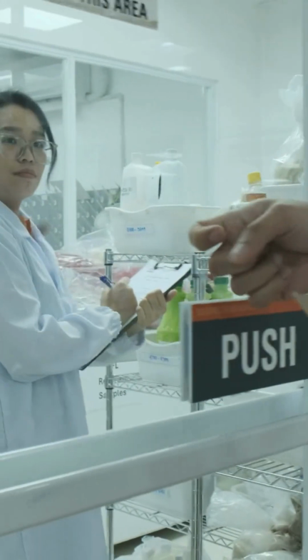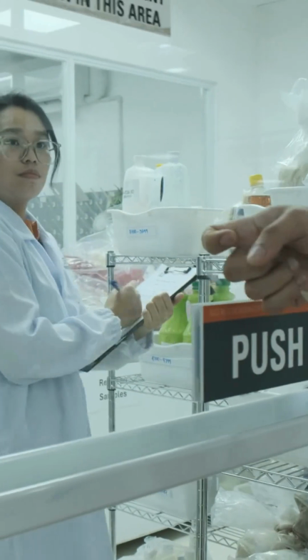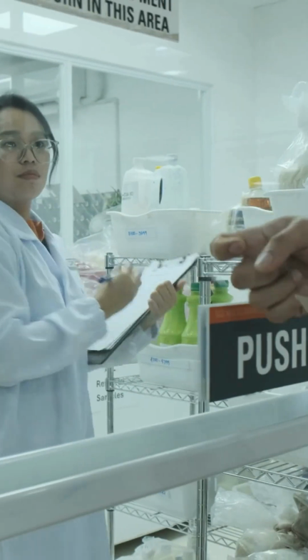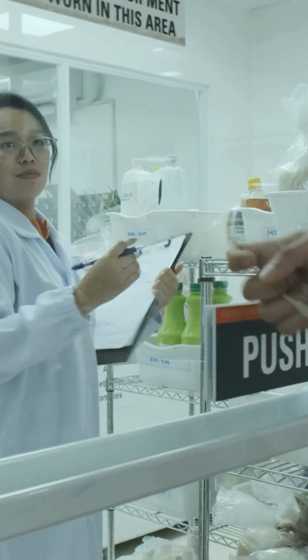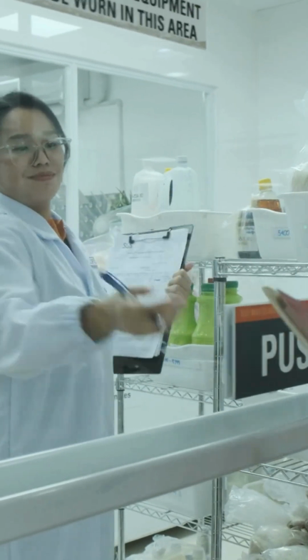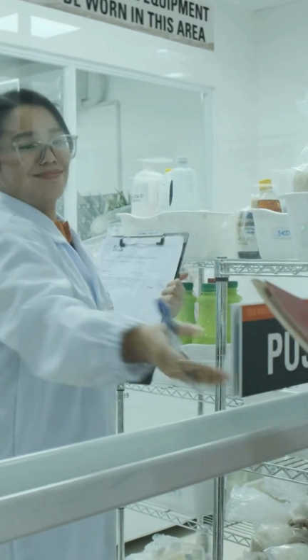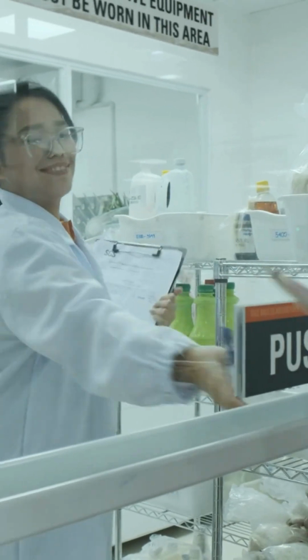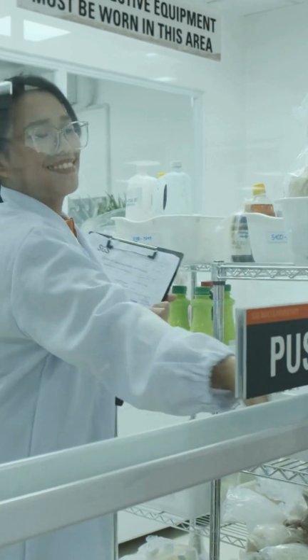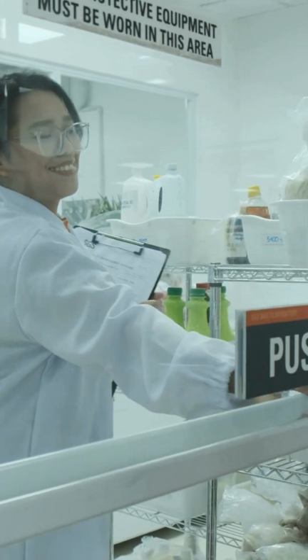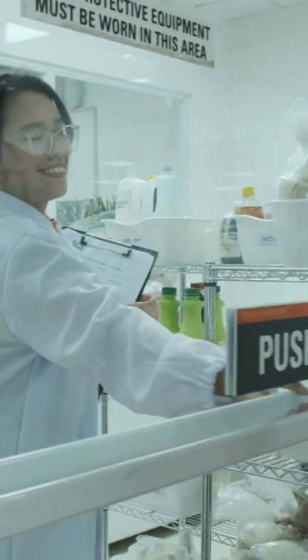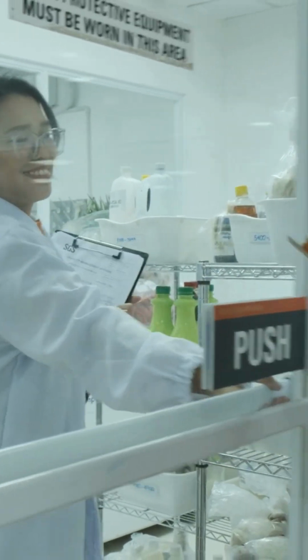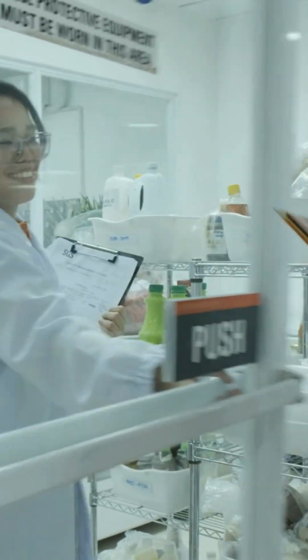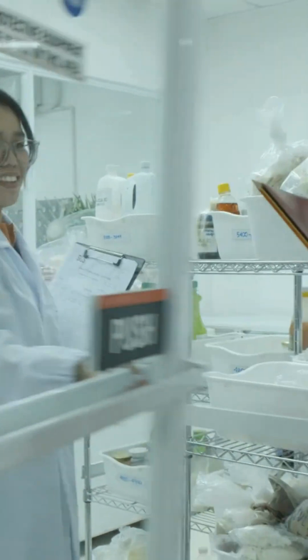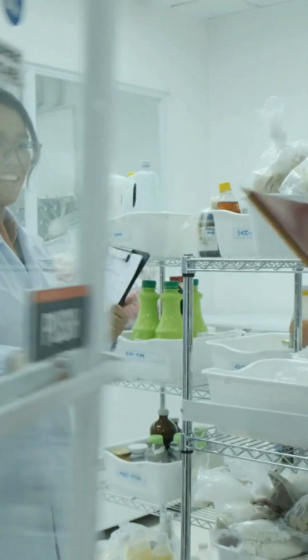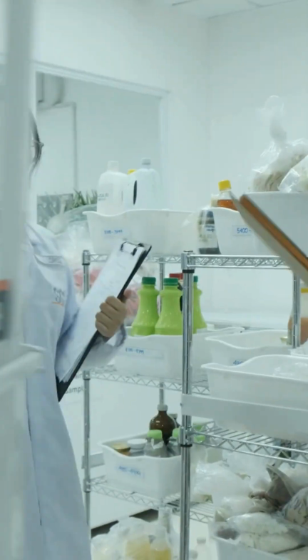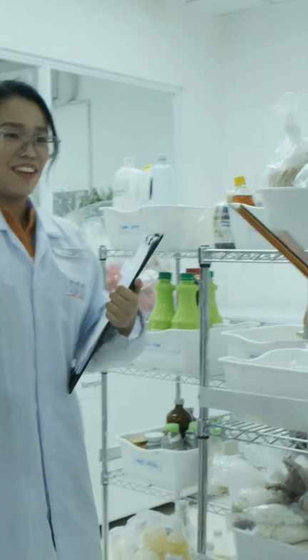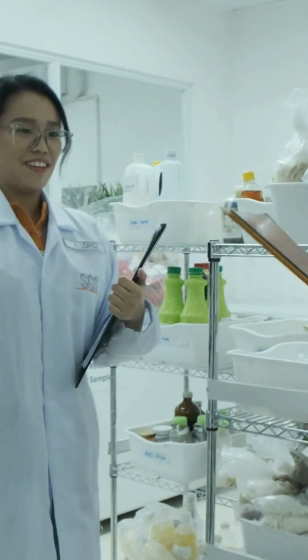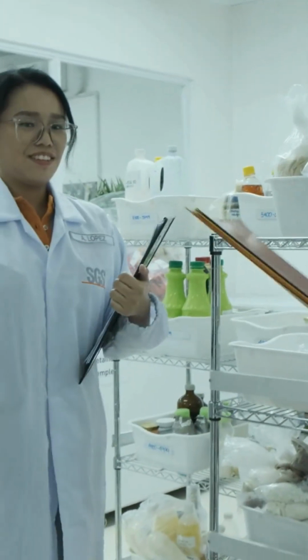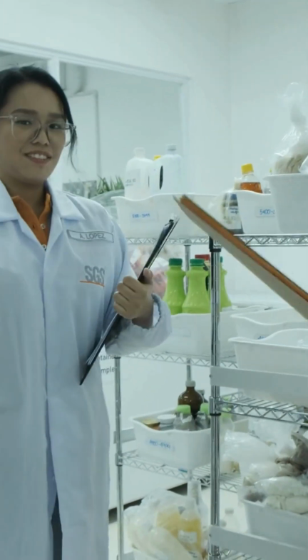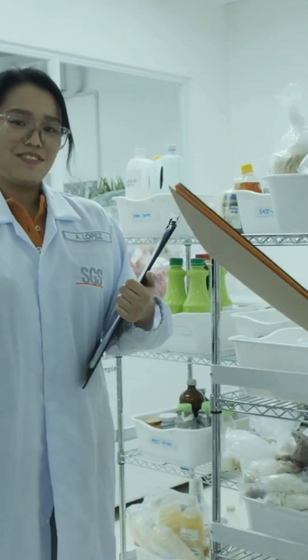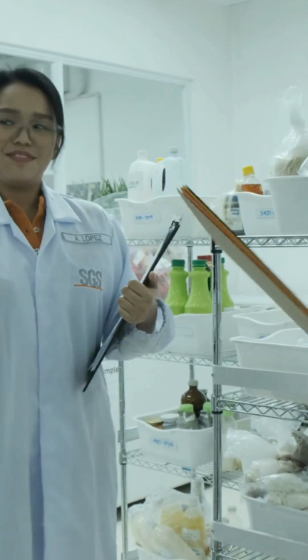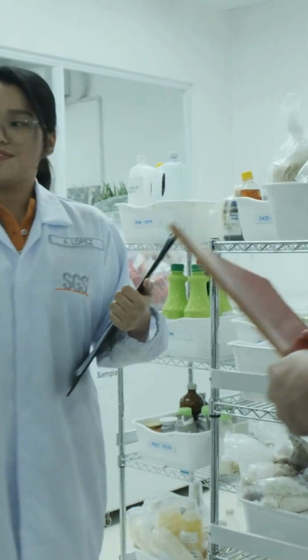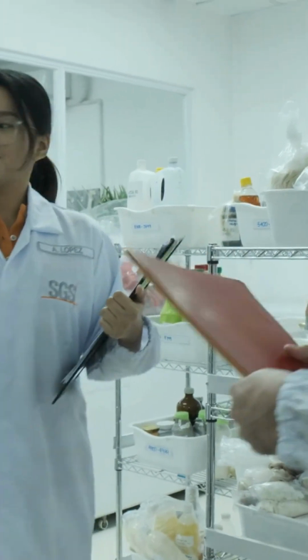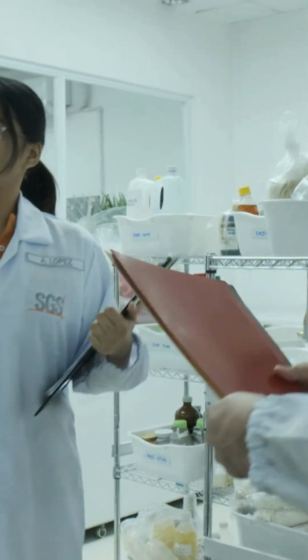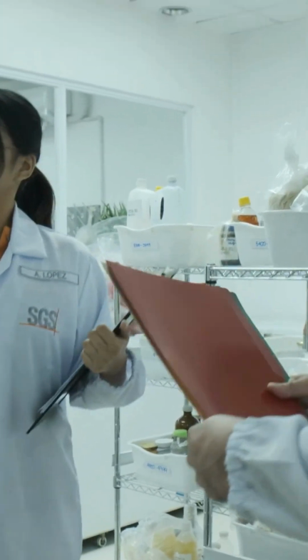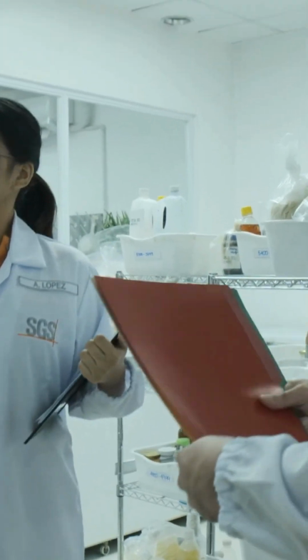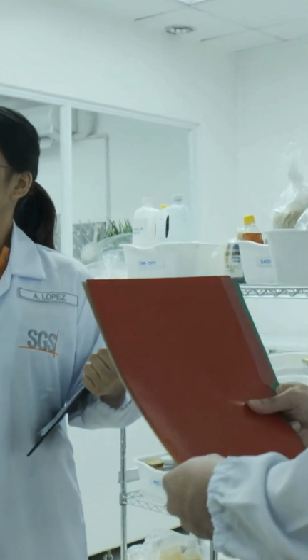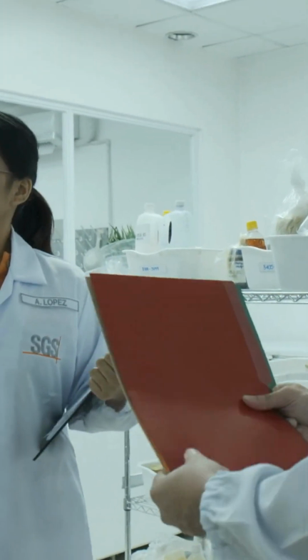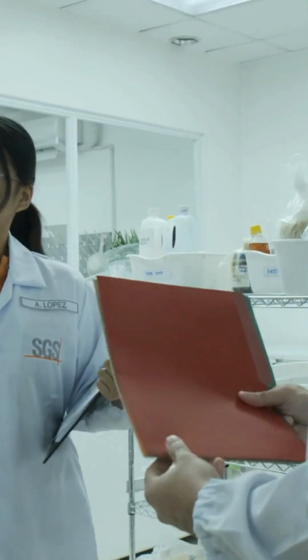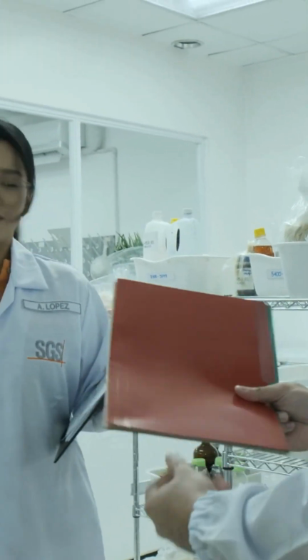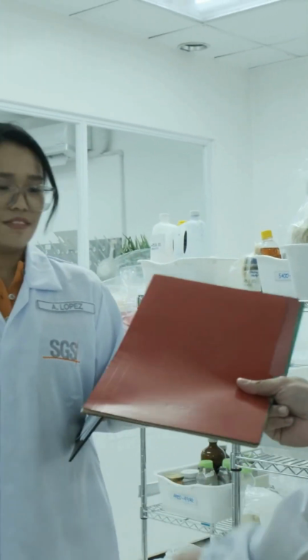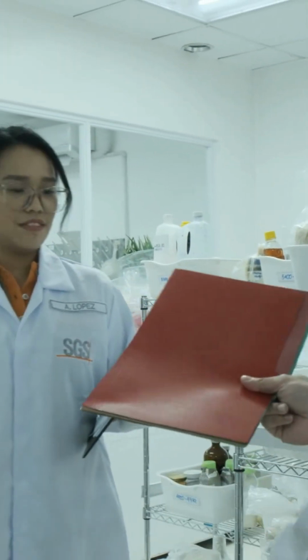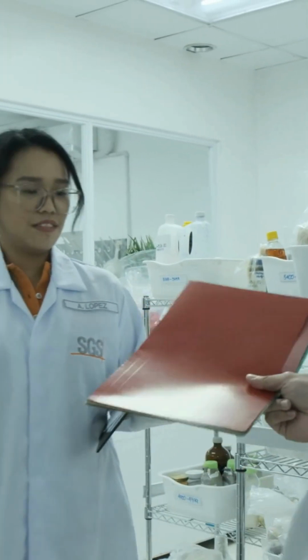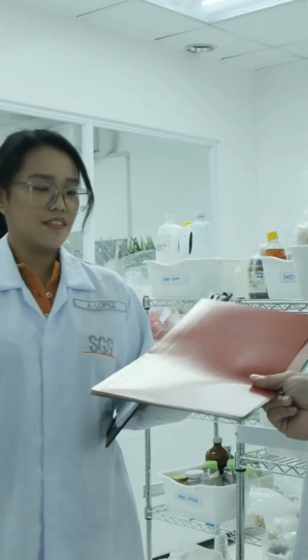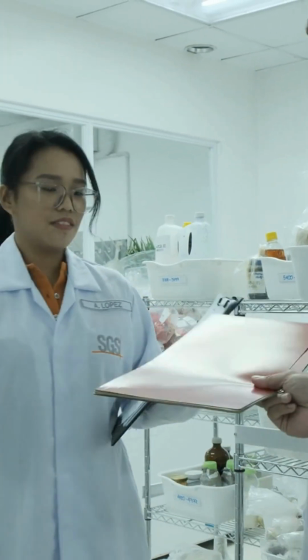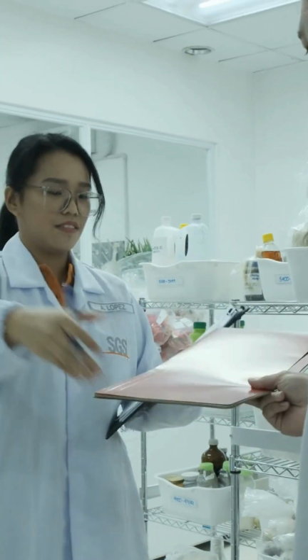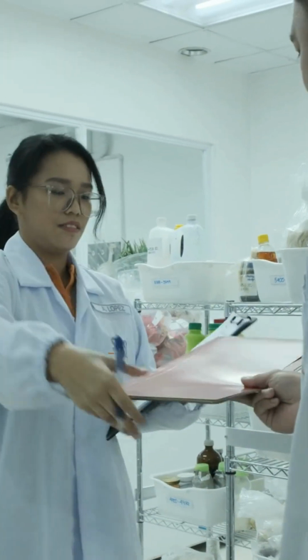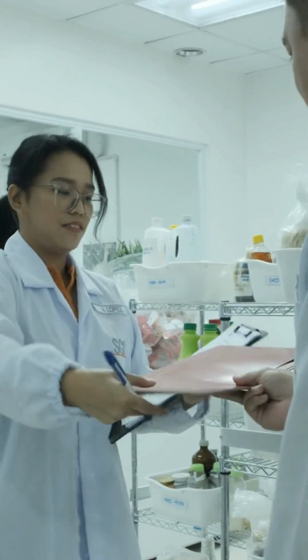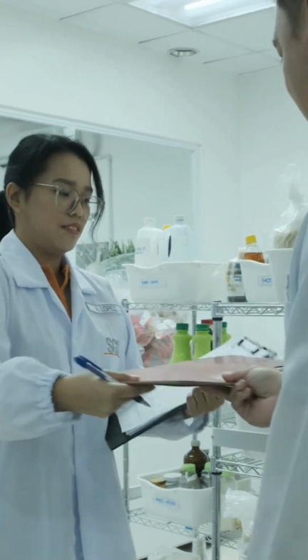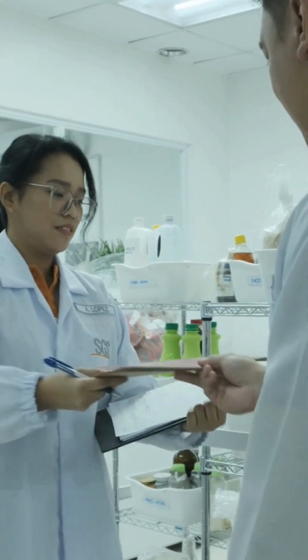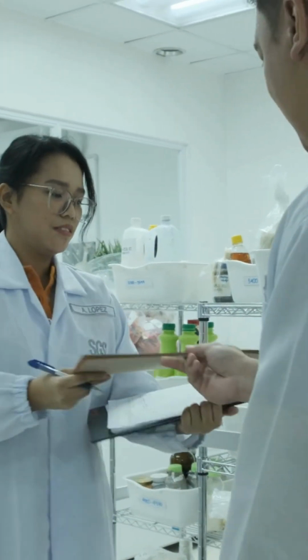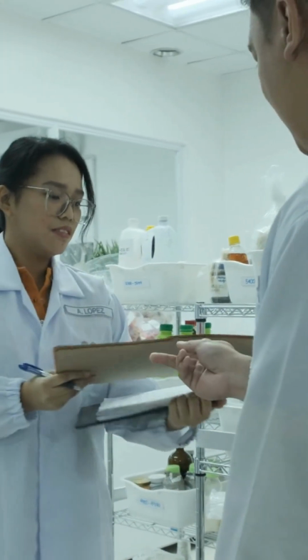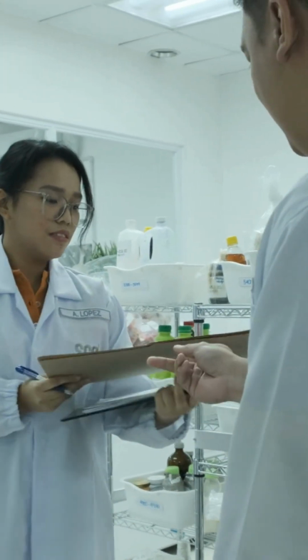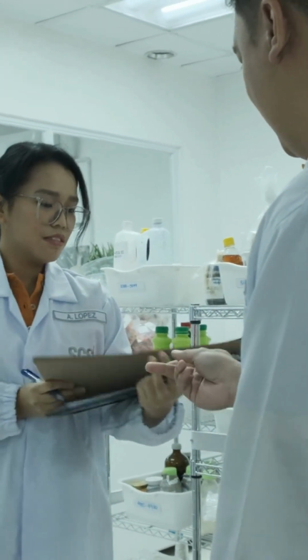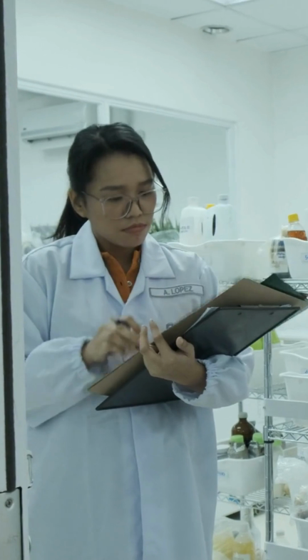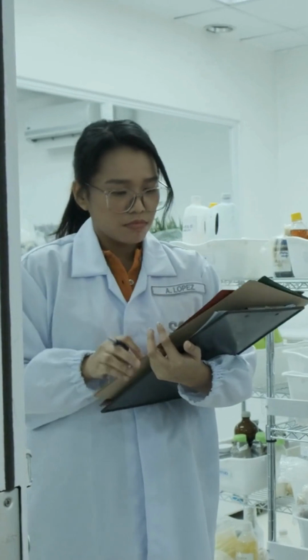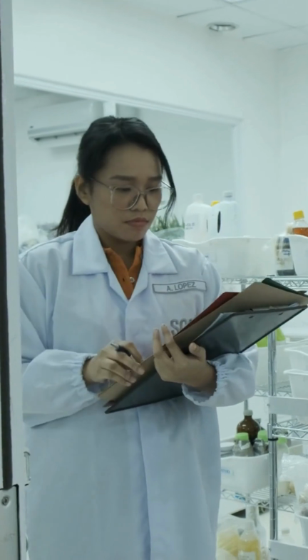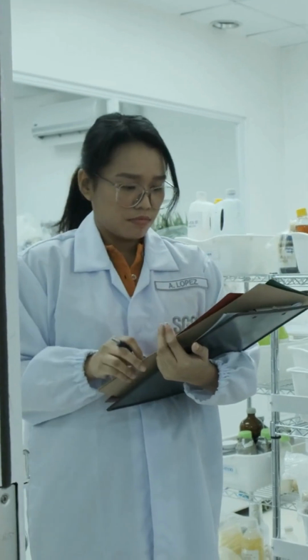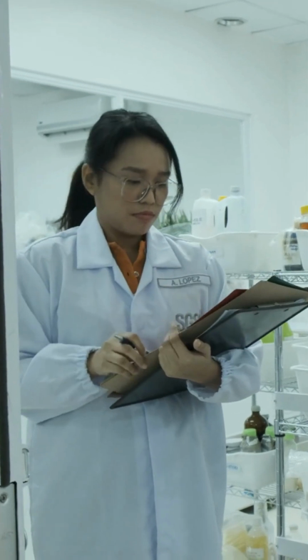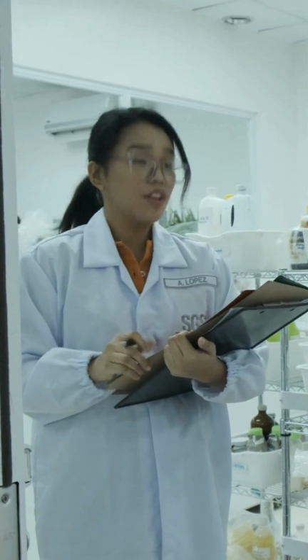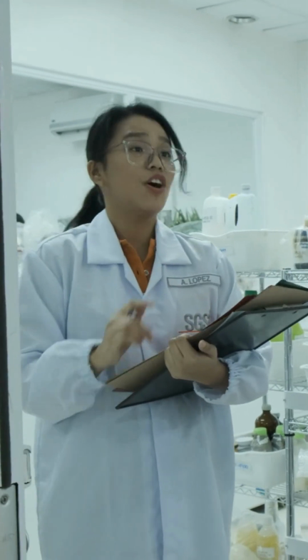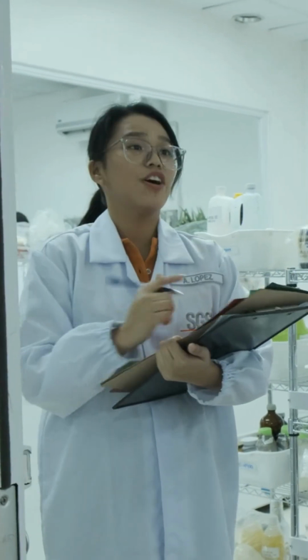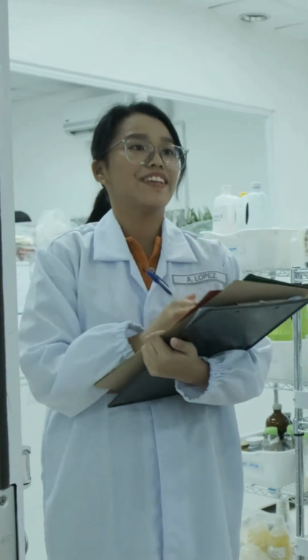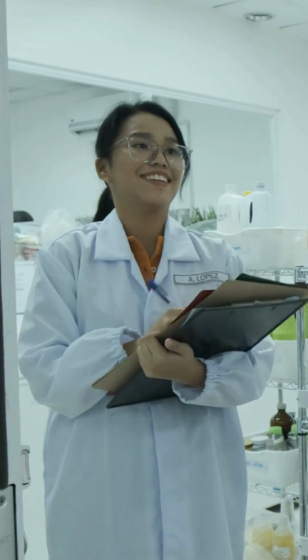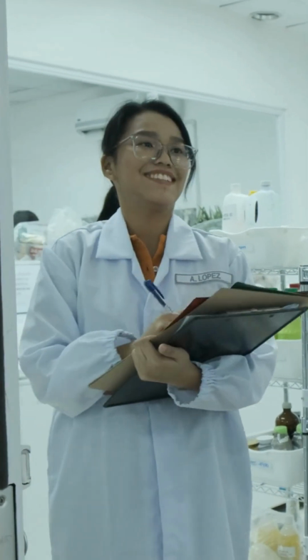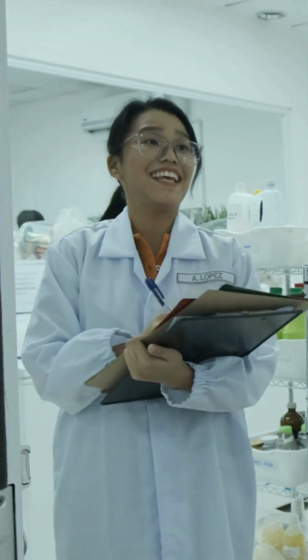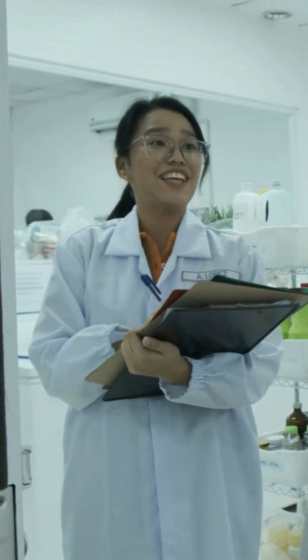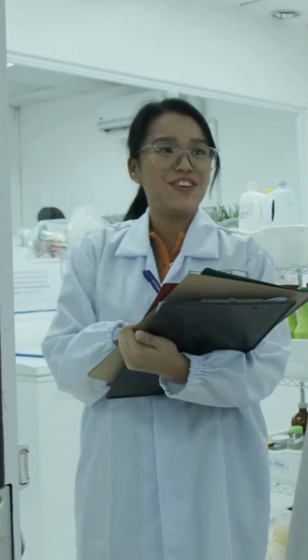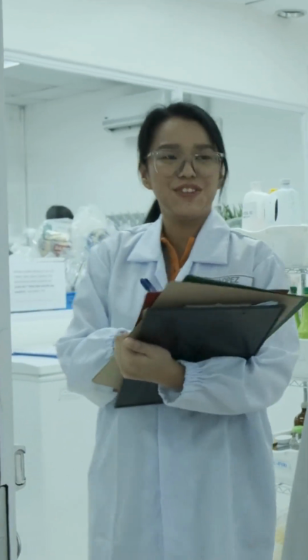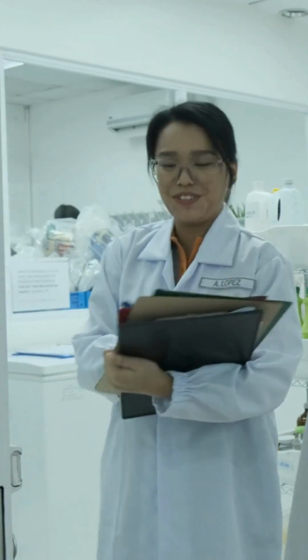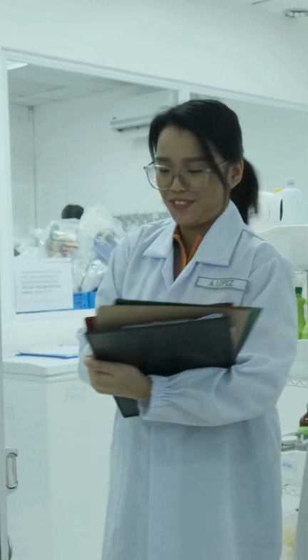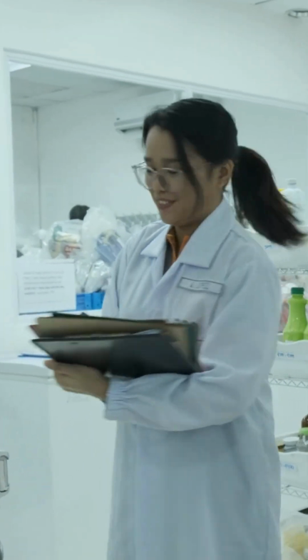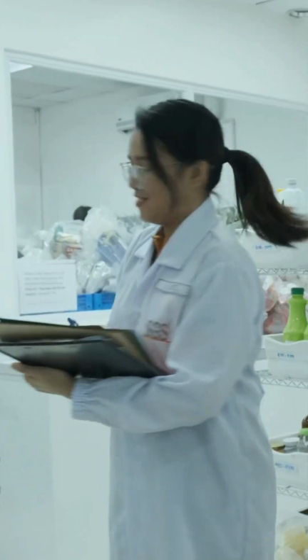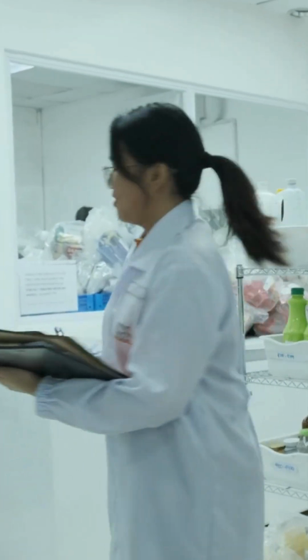We start work with the endorsement of samples from the registration team. Each sample holds the promise of discovery.